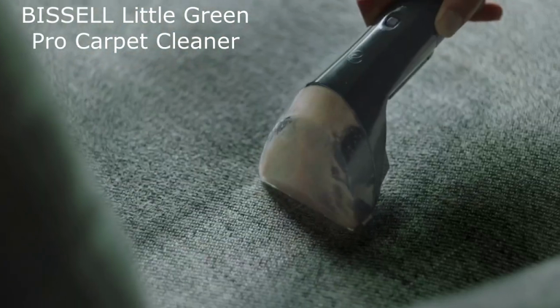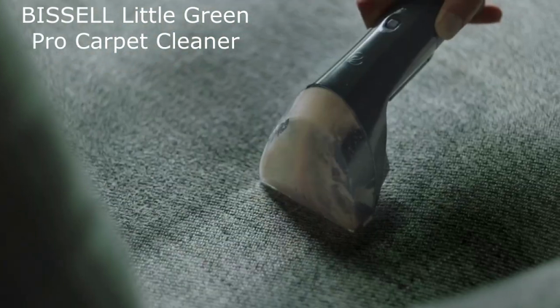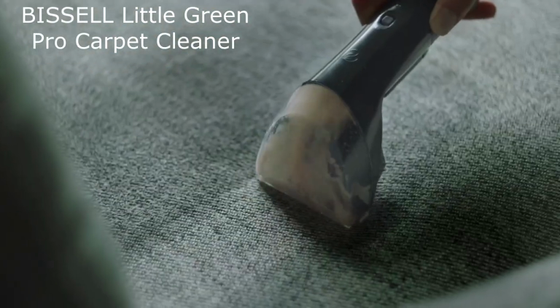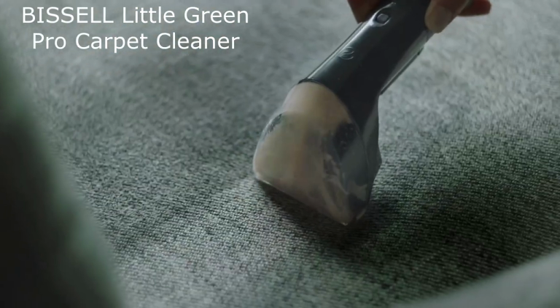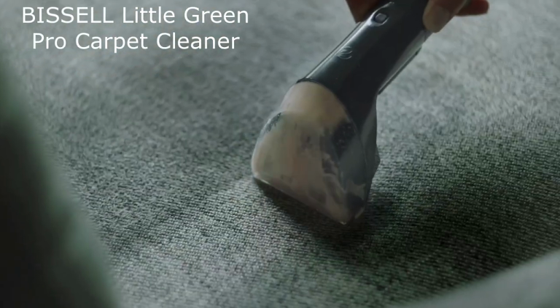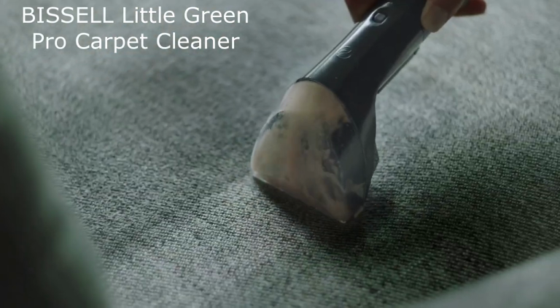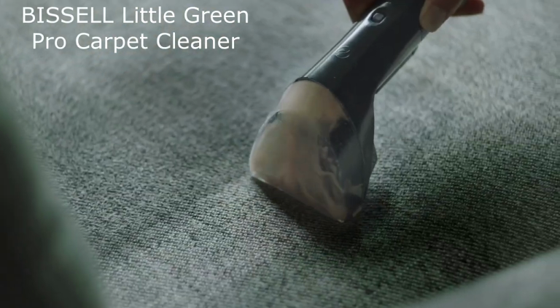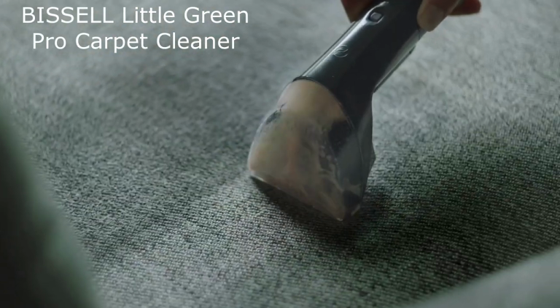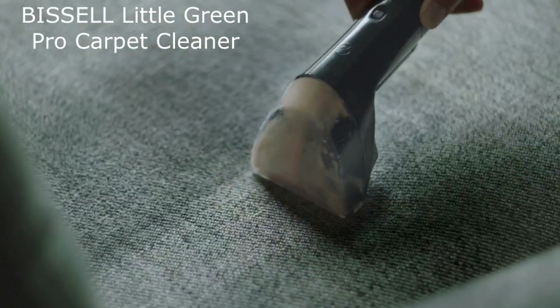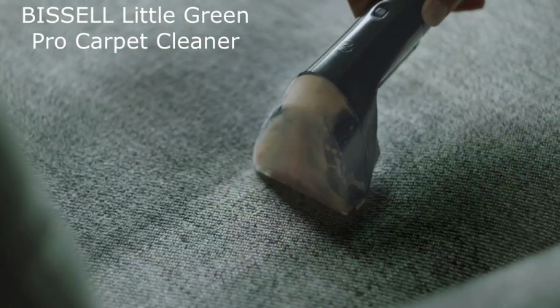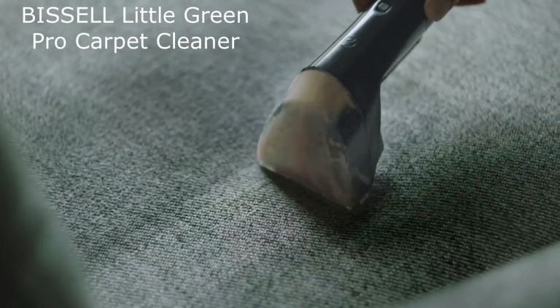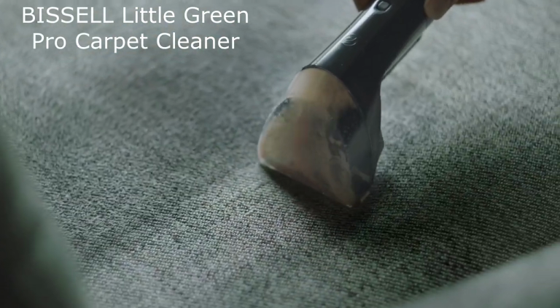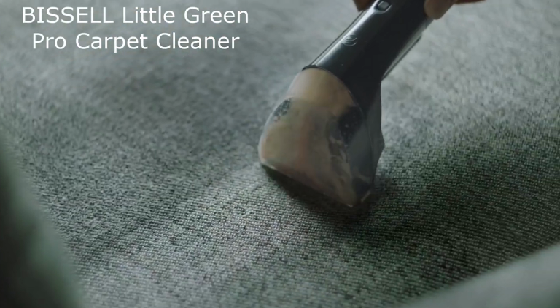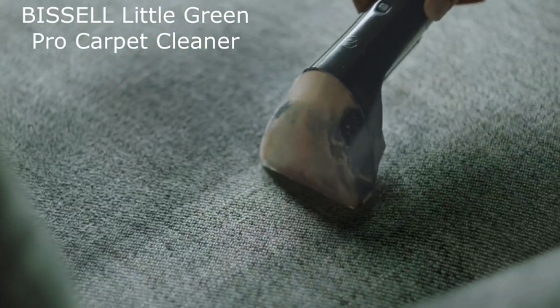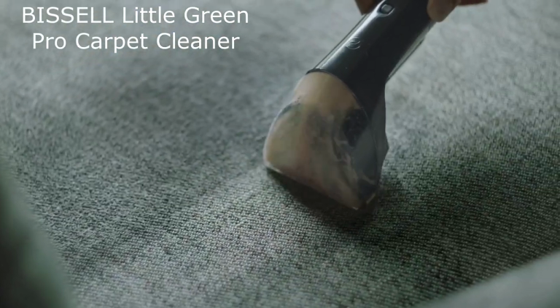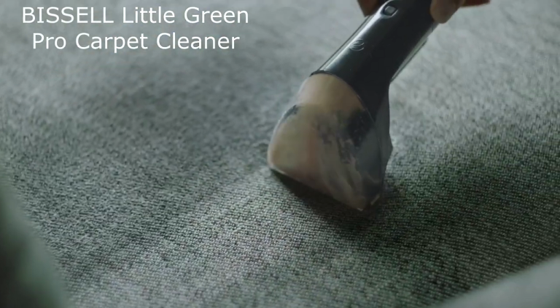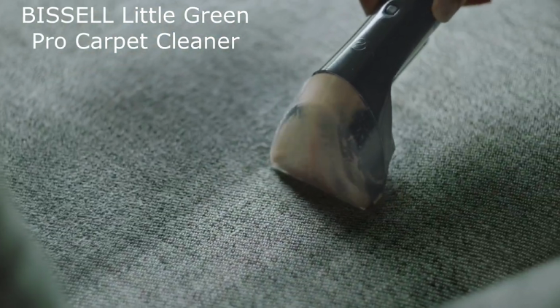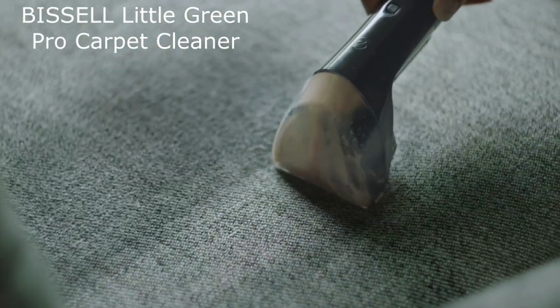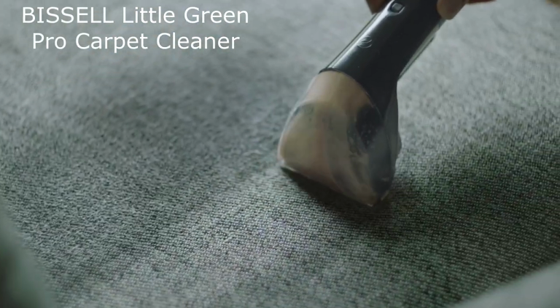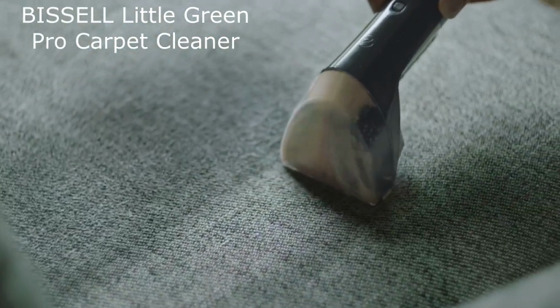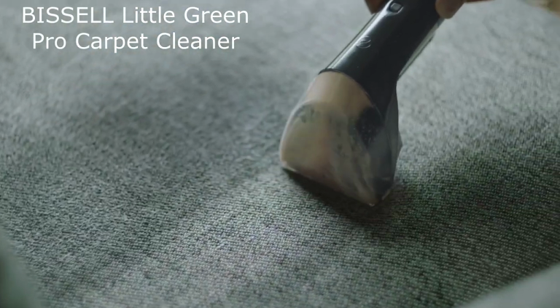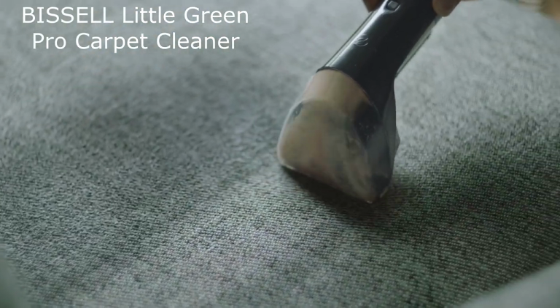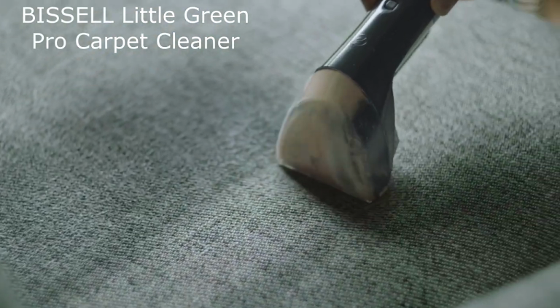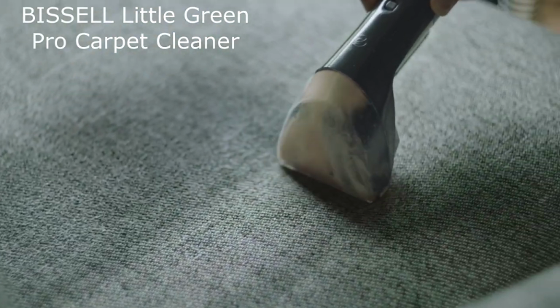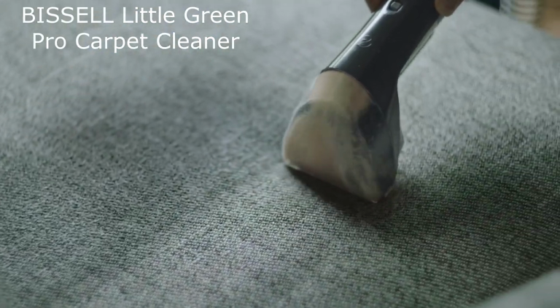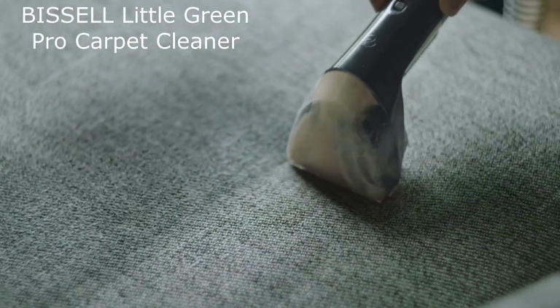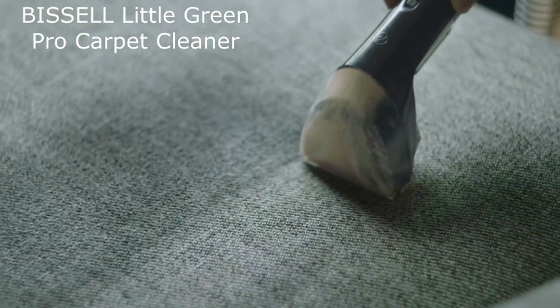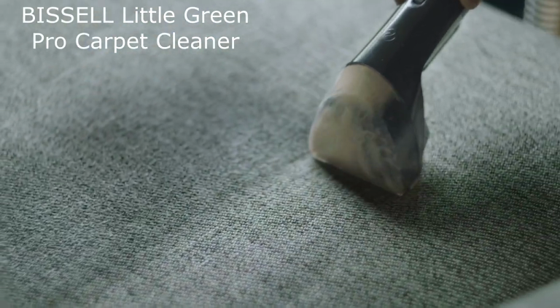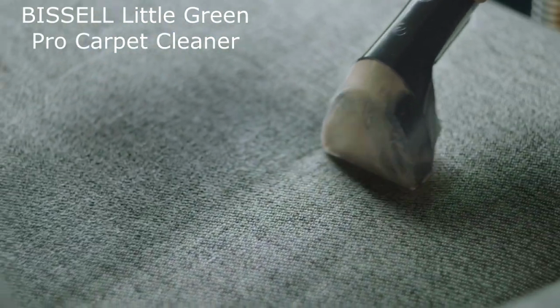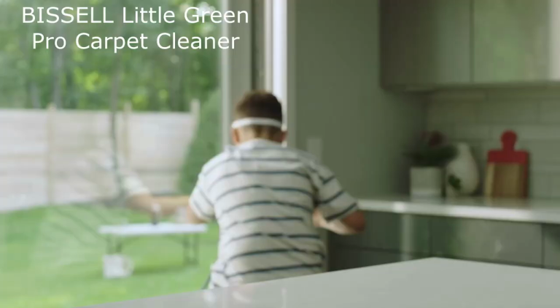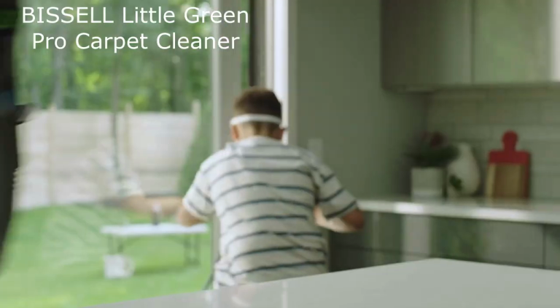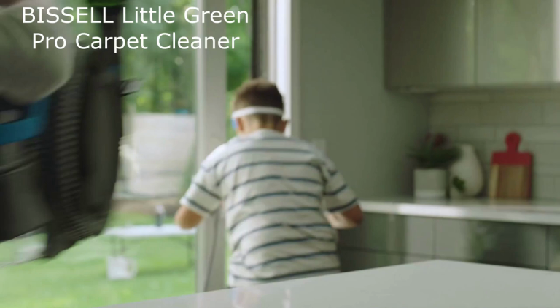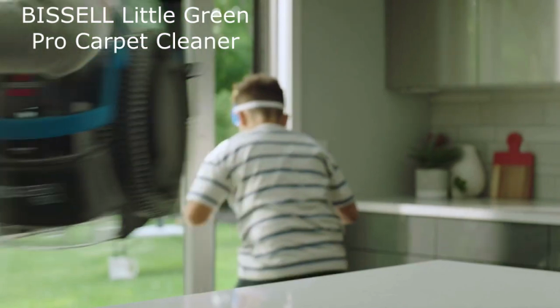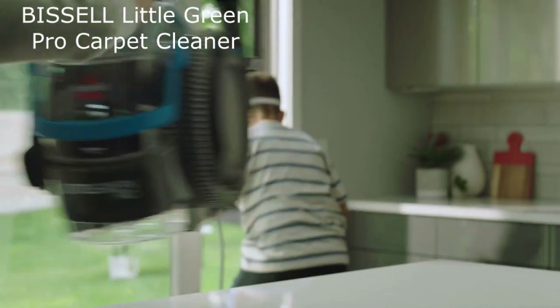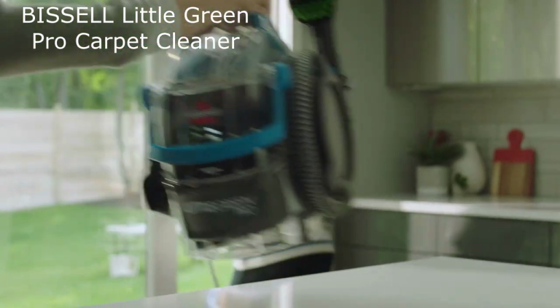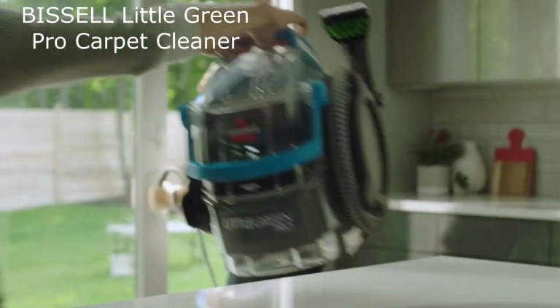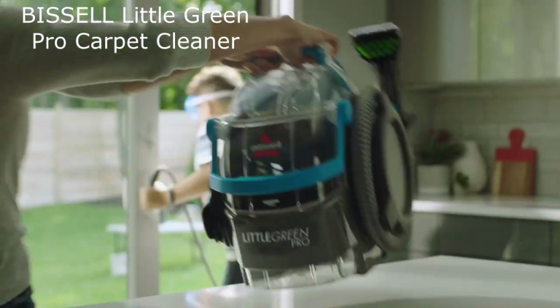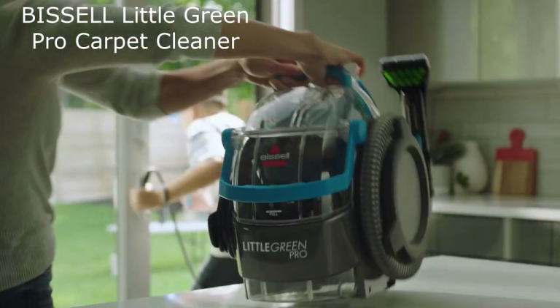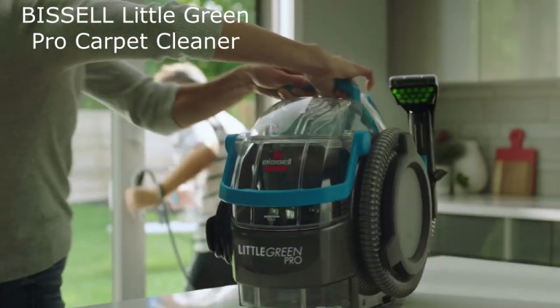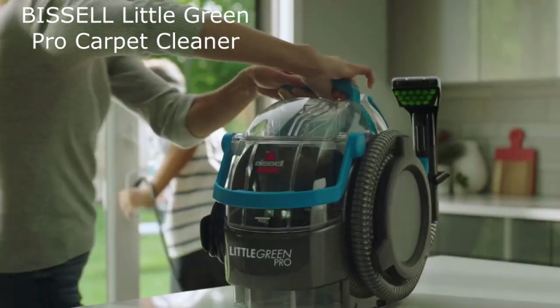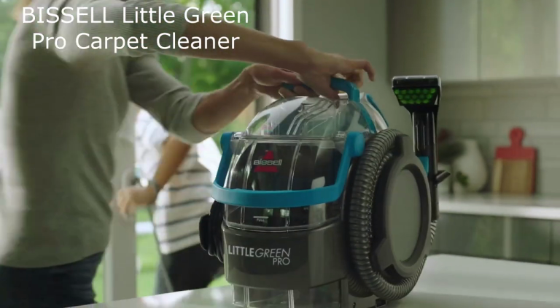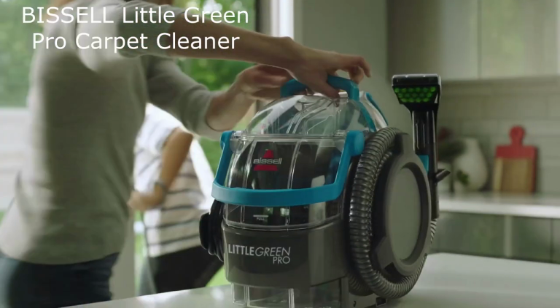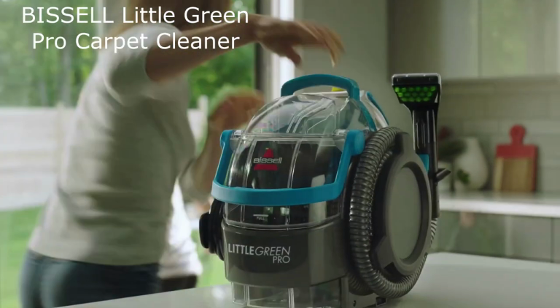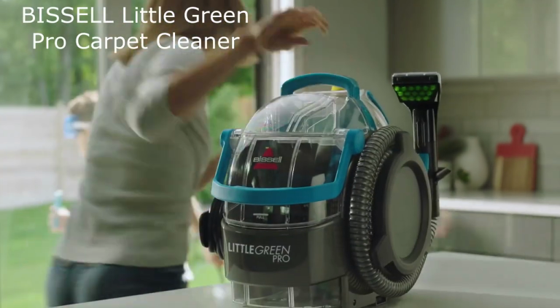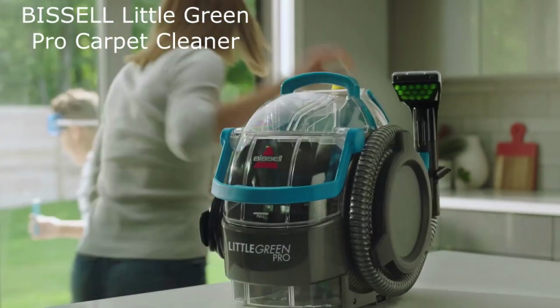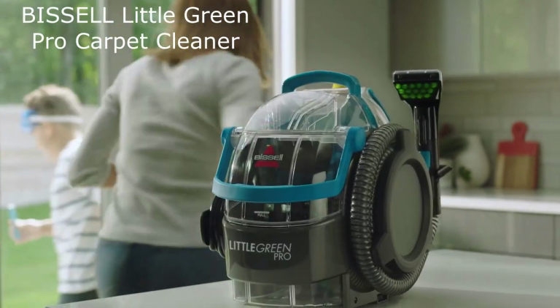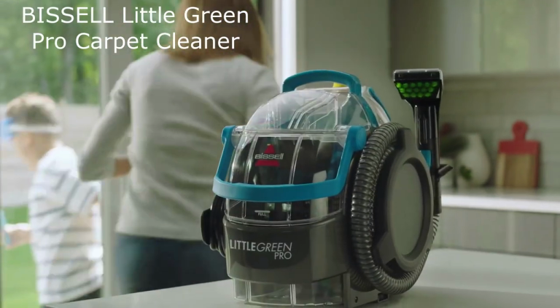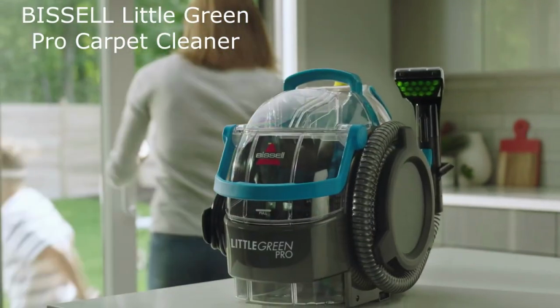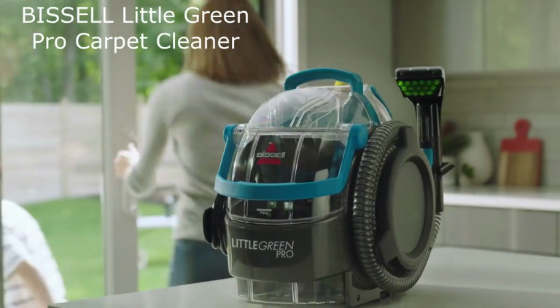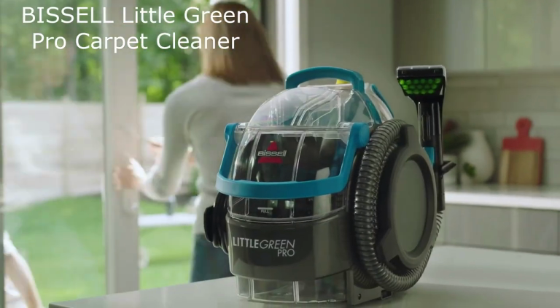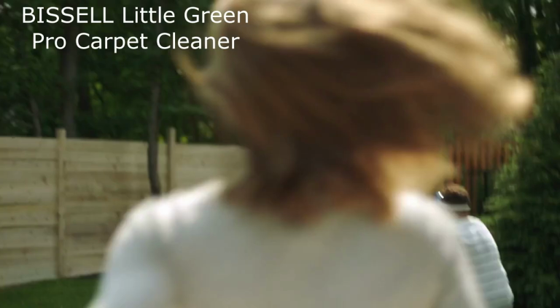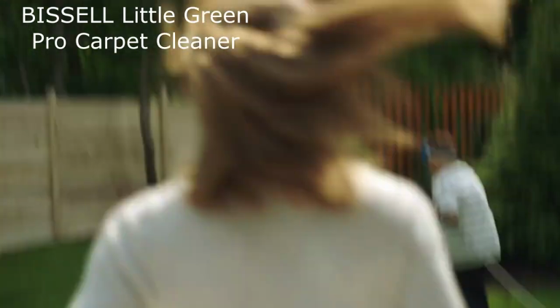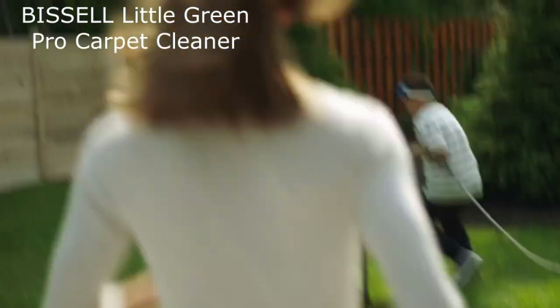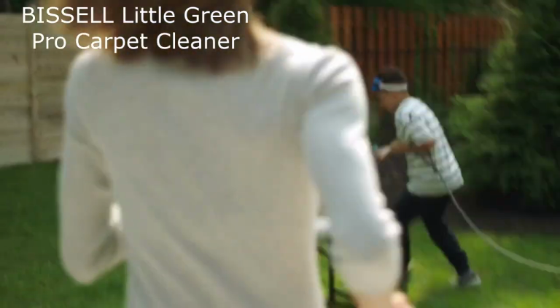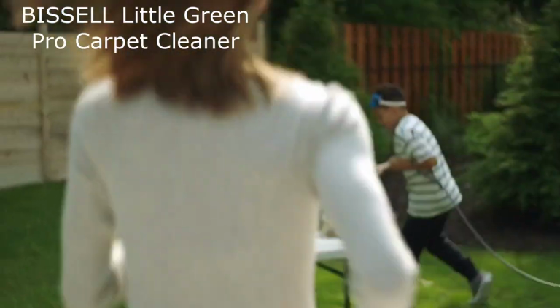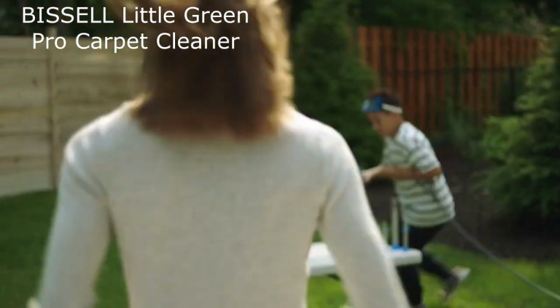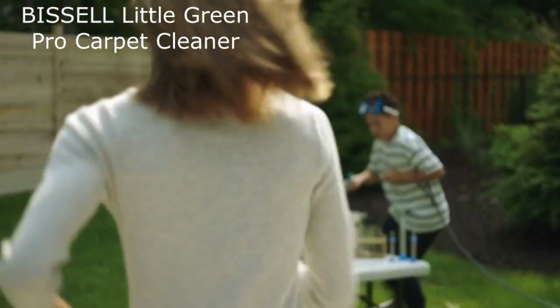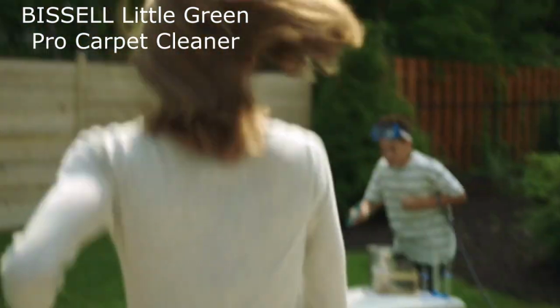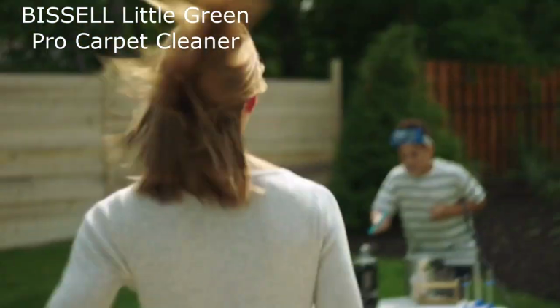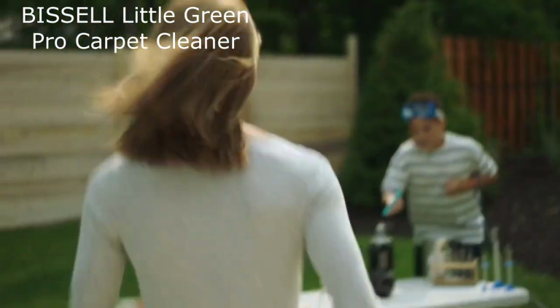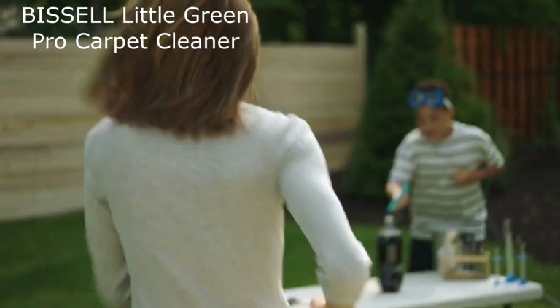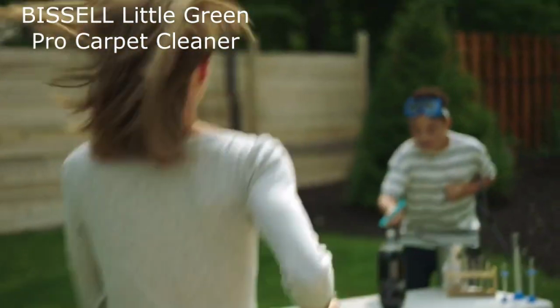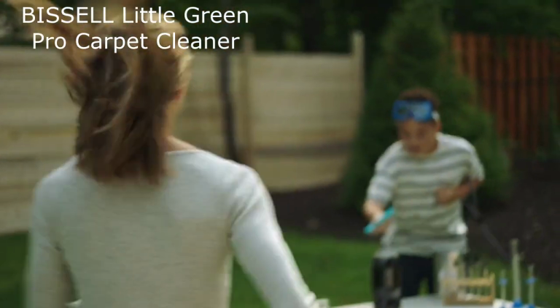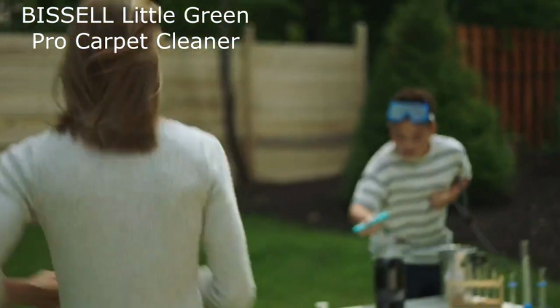Then use the brush on the stain tool to scrub the stain. Finally, release the trigger to vacuum up the cleaning solution and dirt.